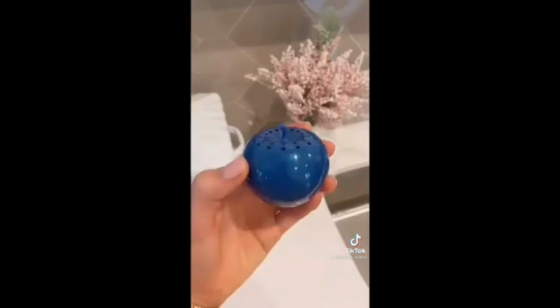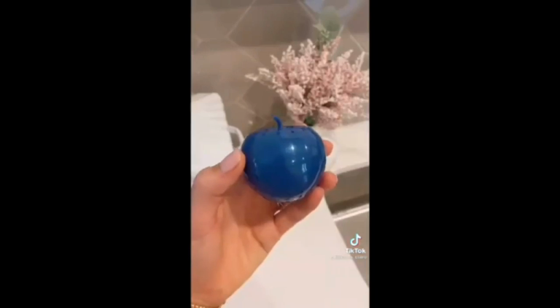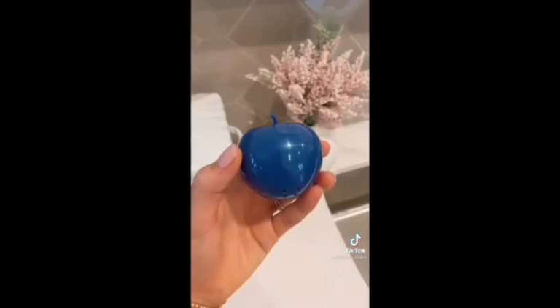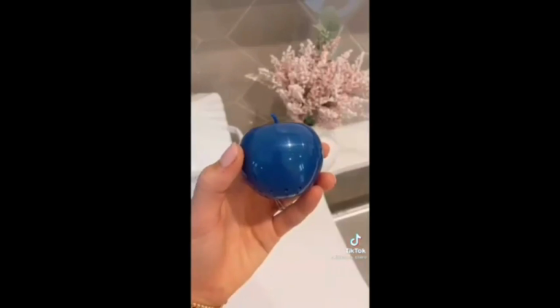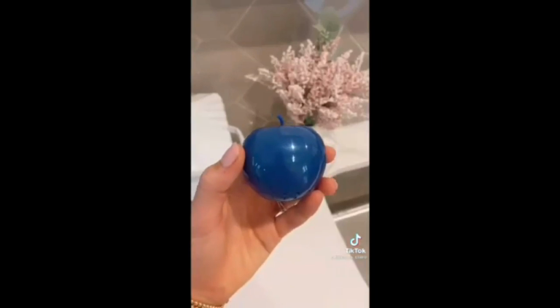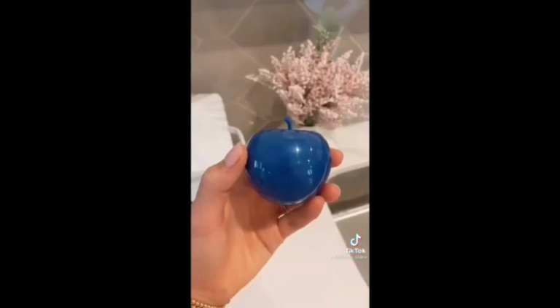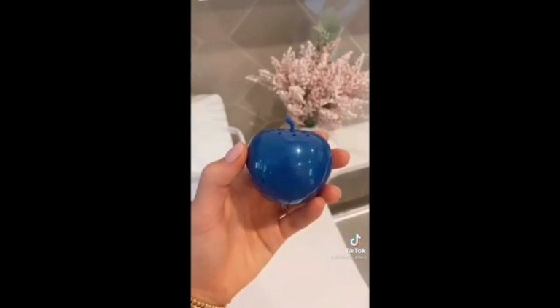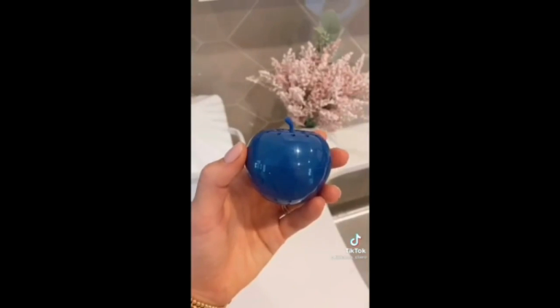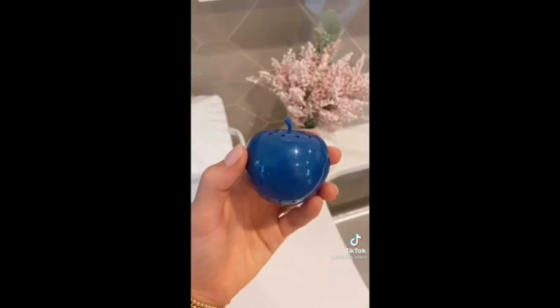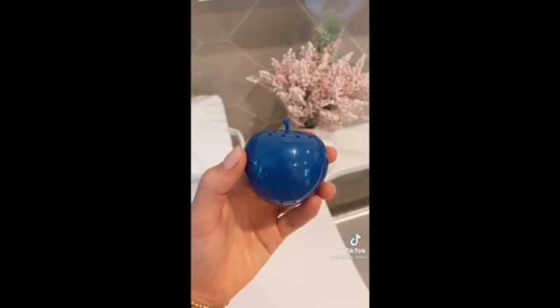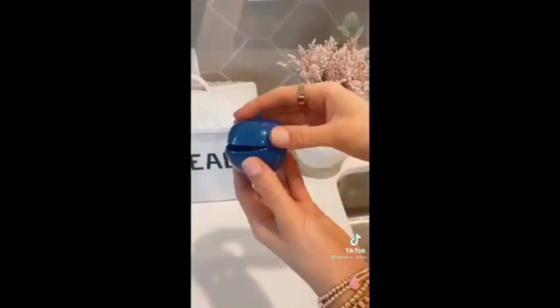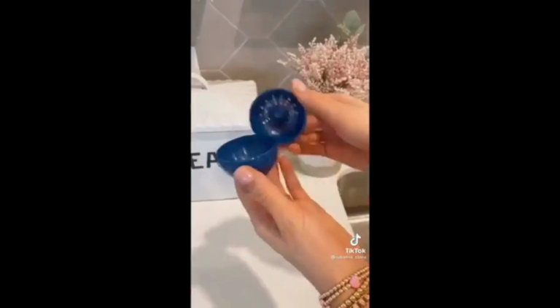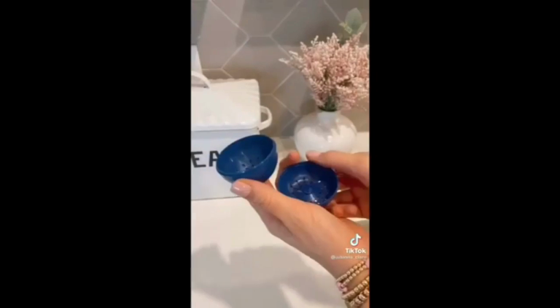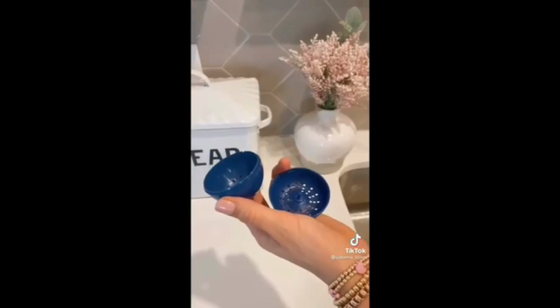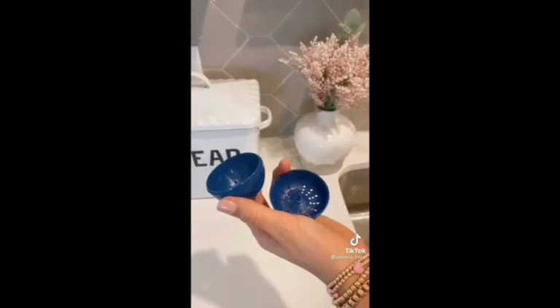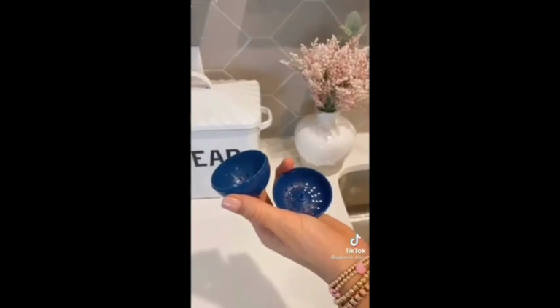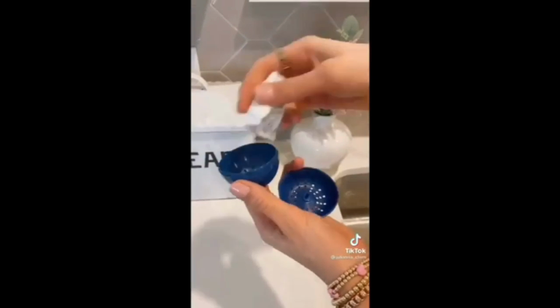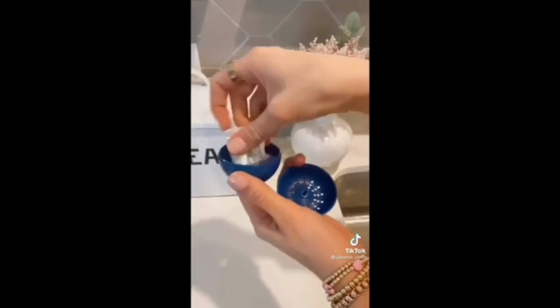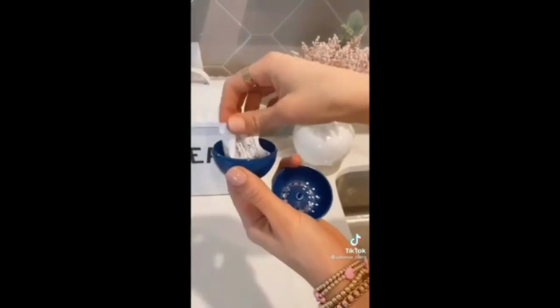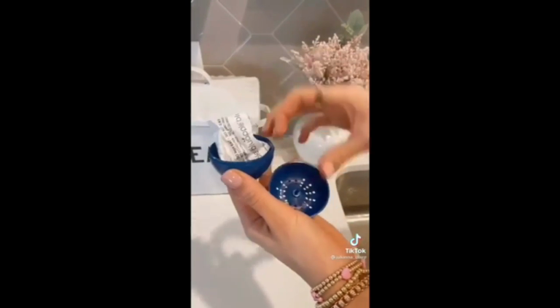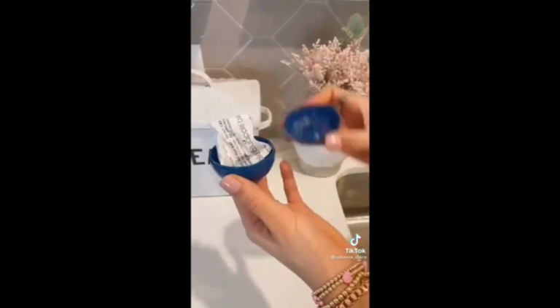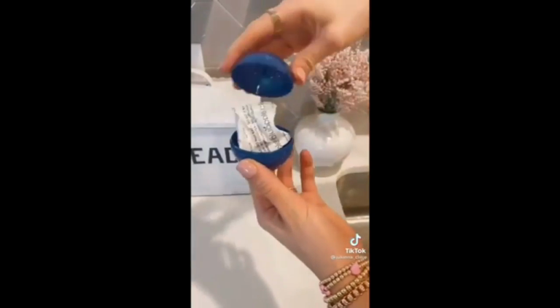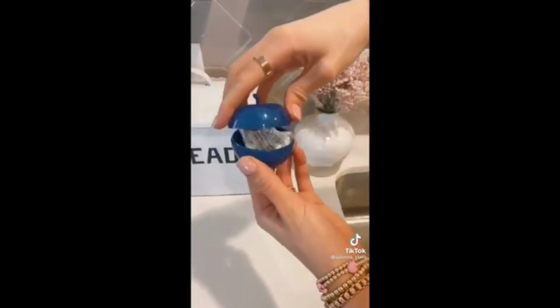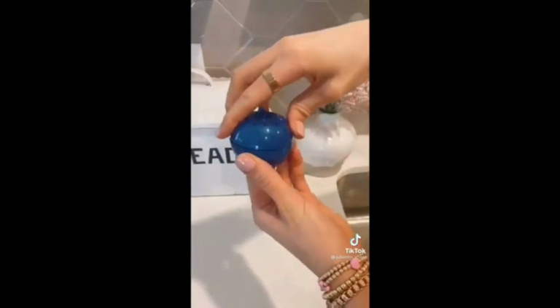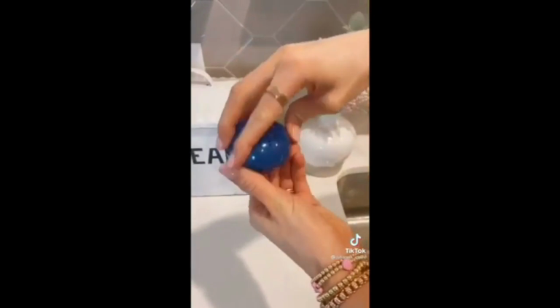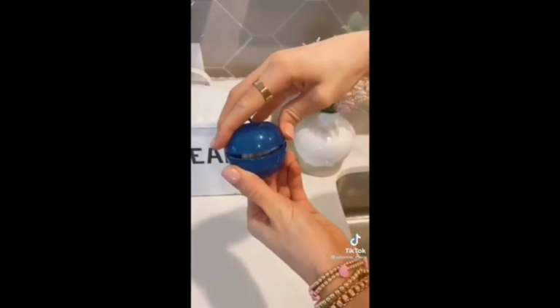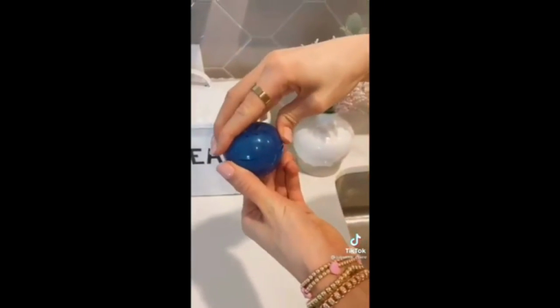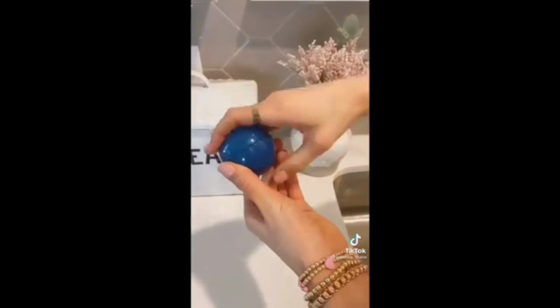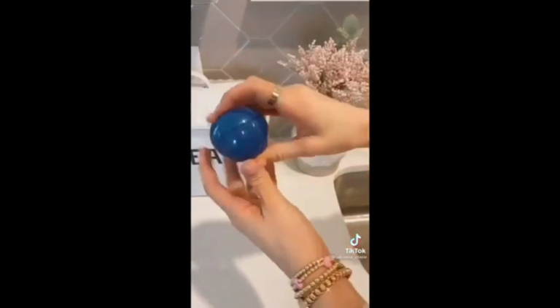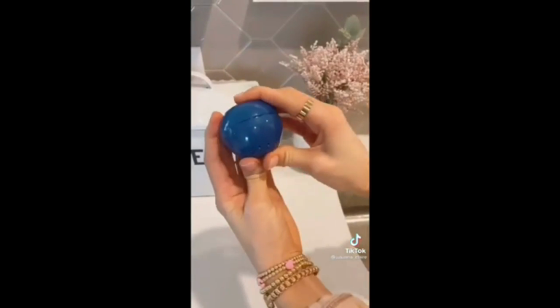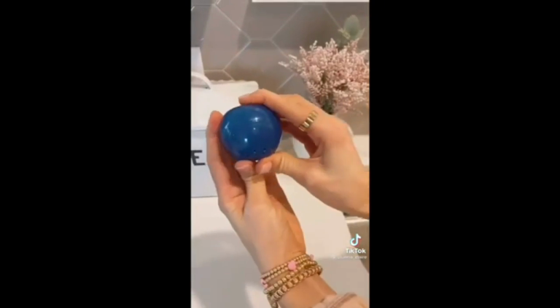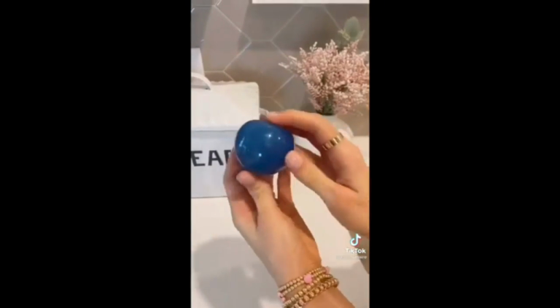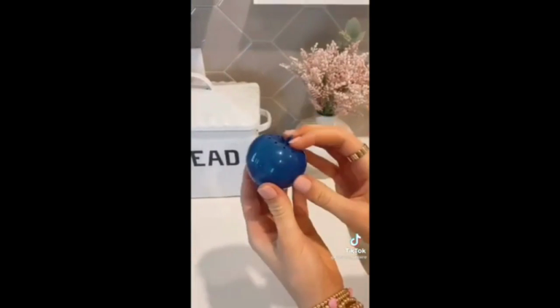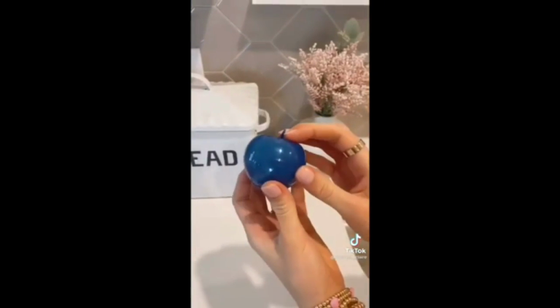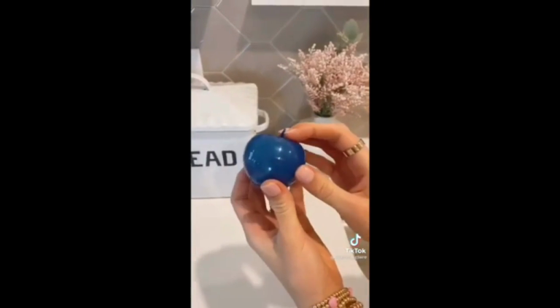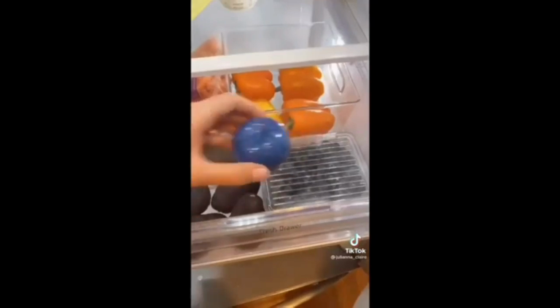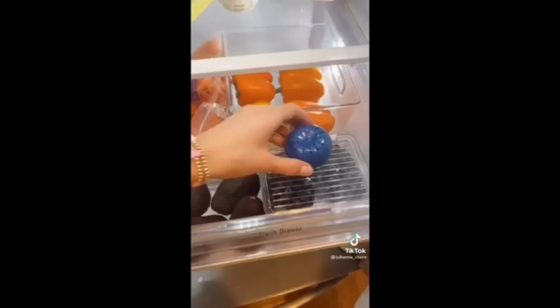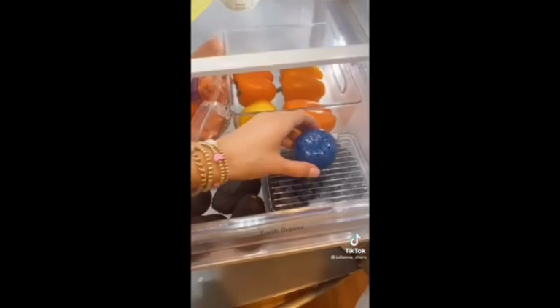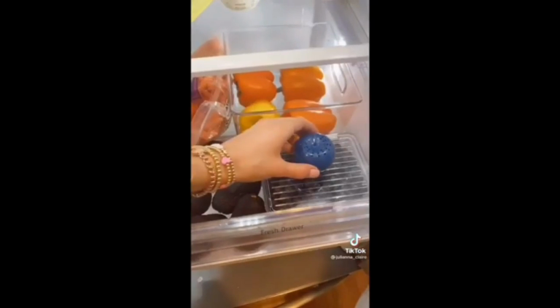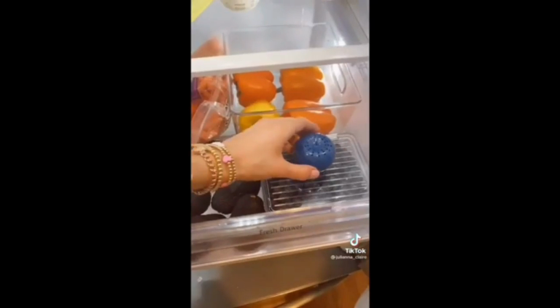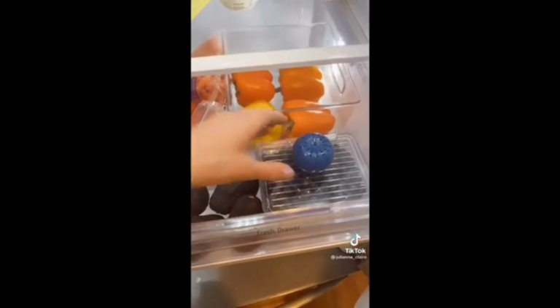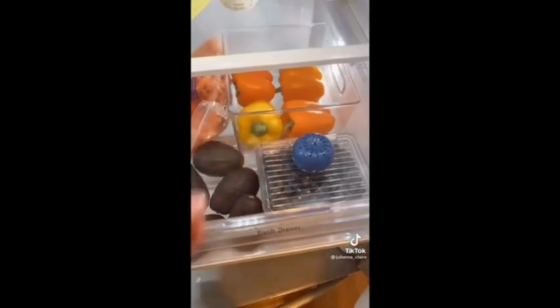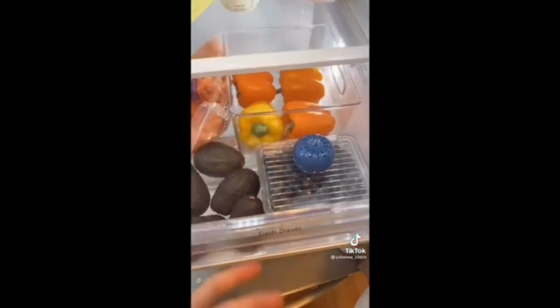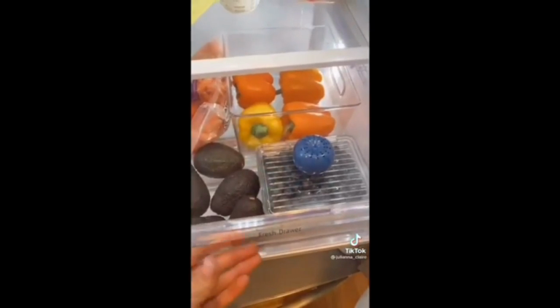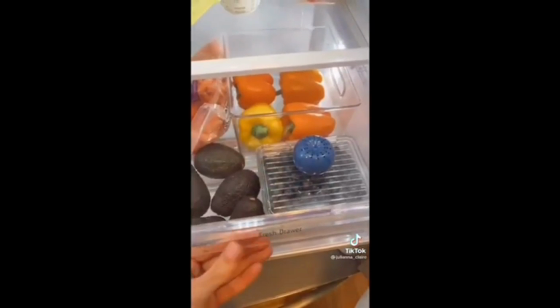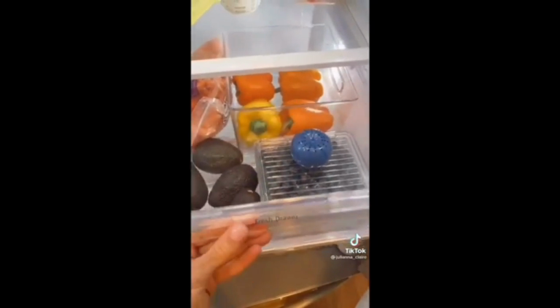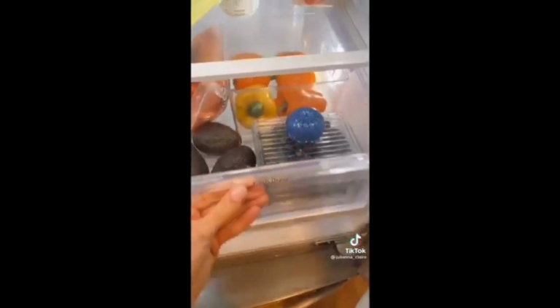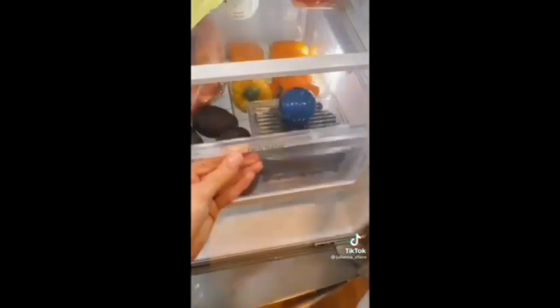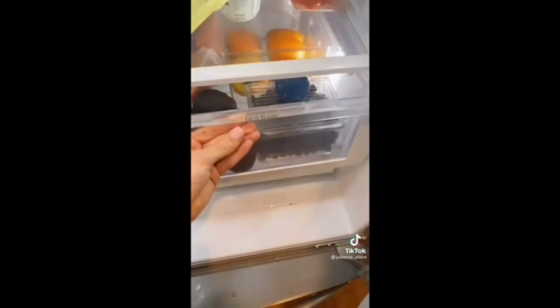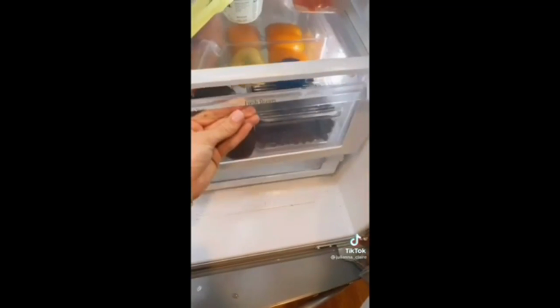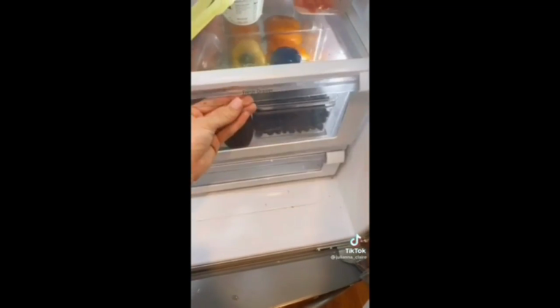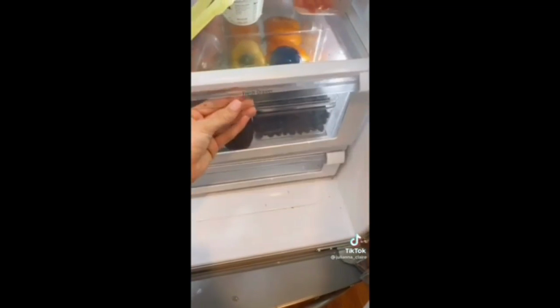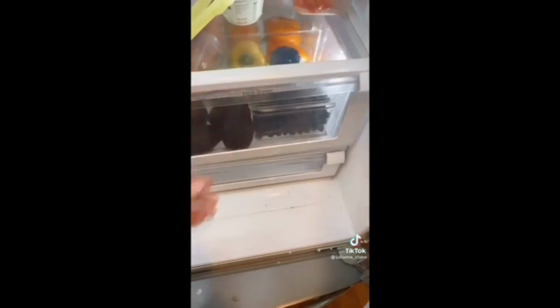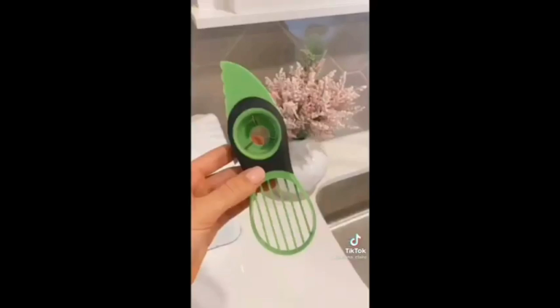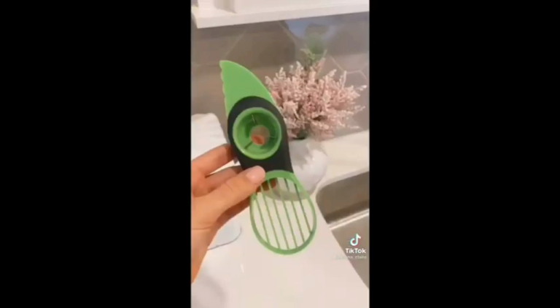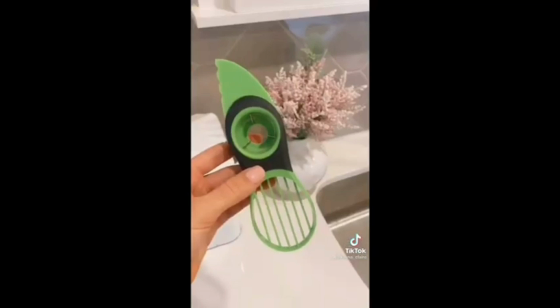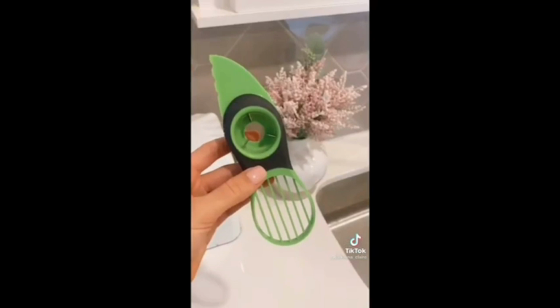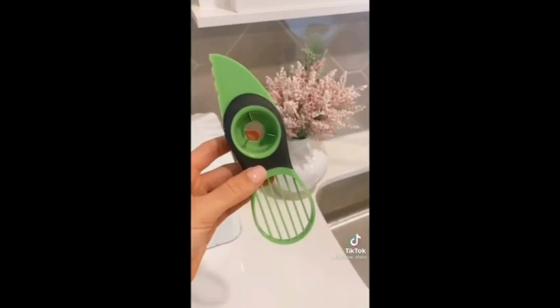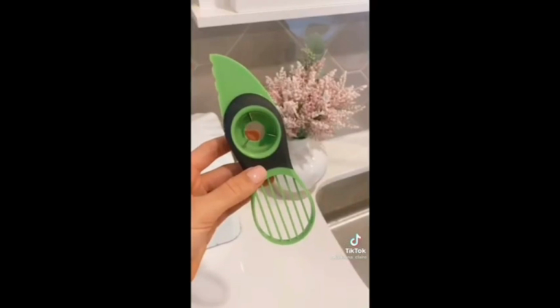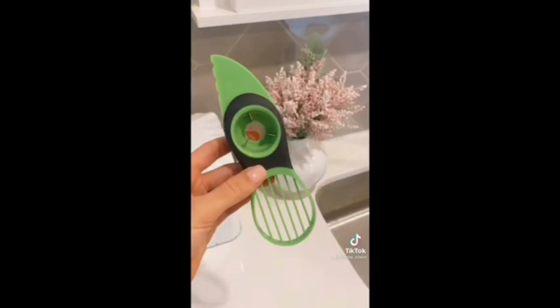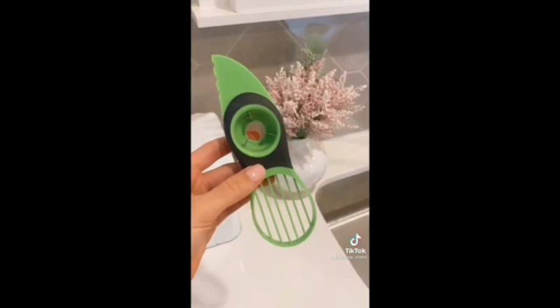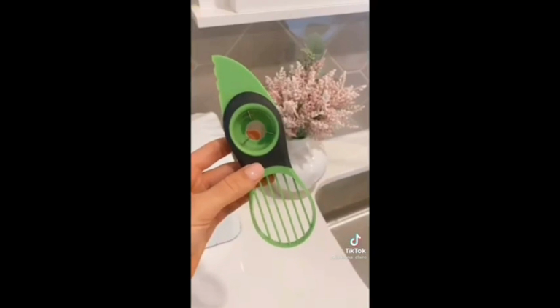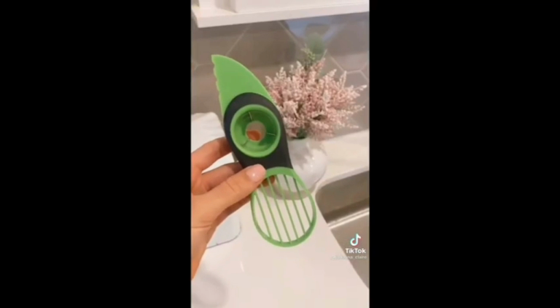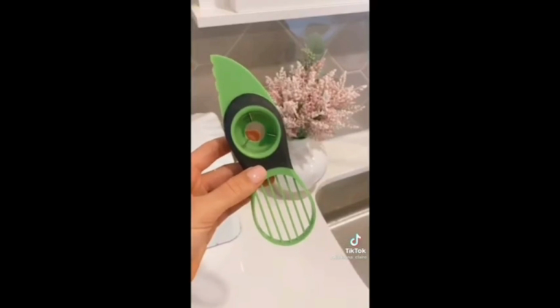Extend the life of your produce with these blue apples. They absorb ethylene gas, which causes produce to overripen. Simply put a blue apple in your produce drawer and the packet lasts for three months.